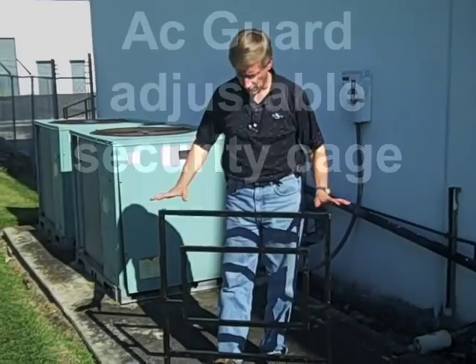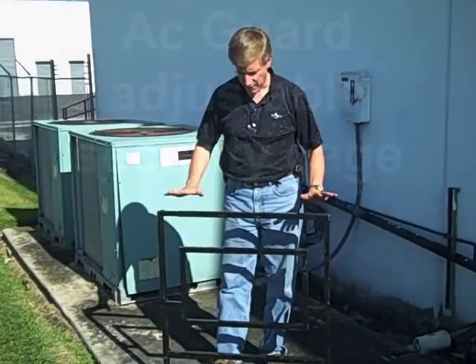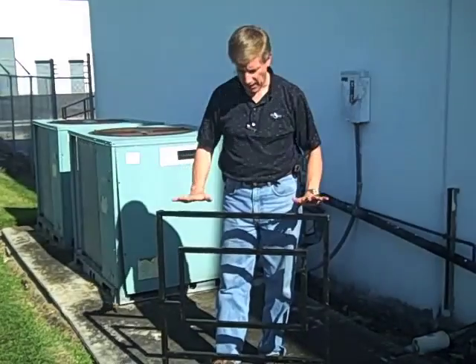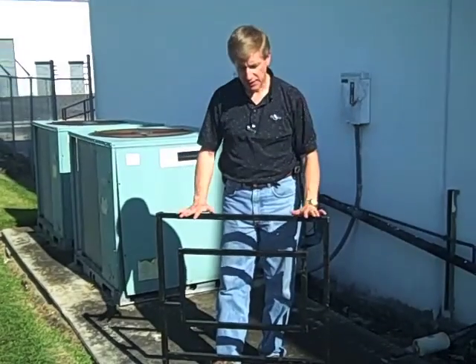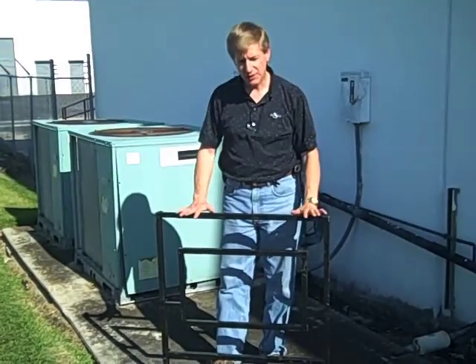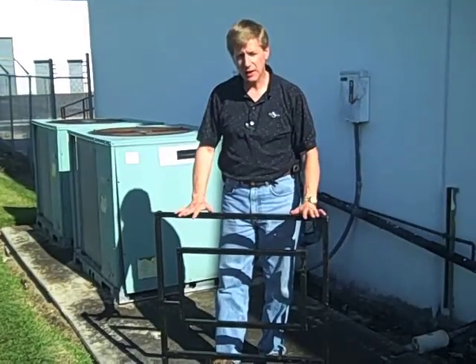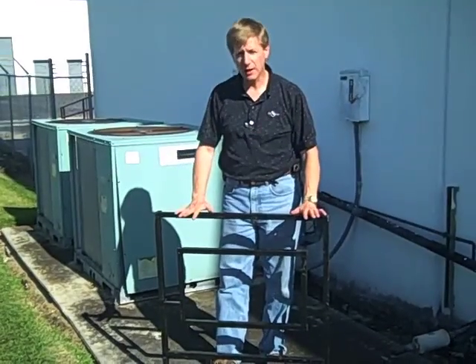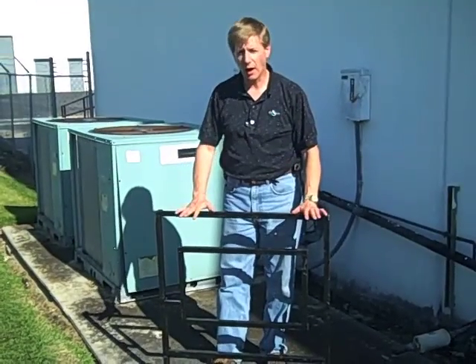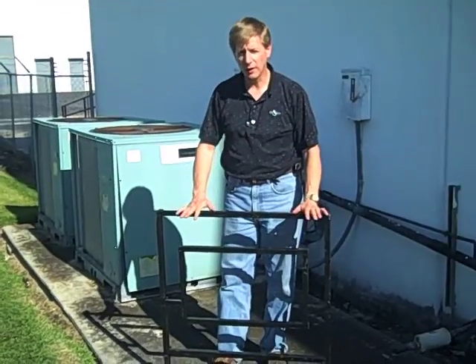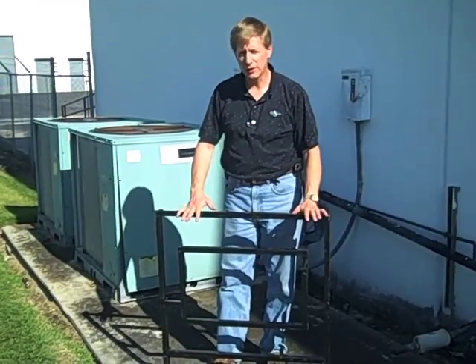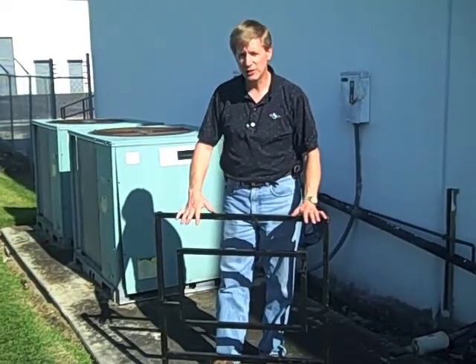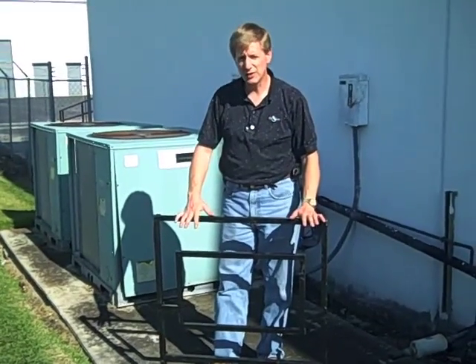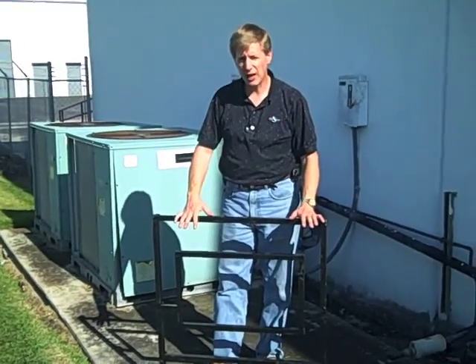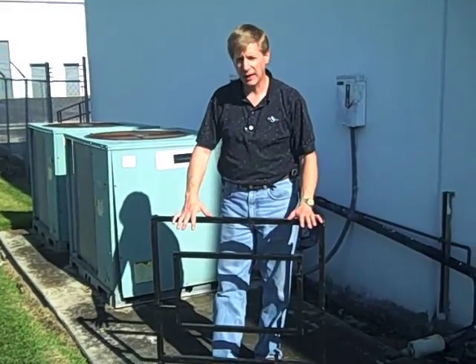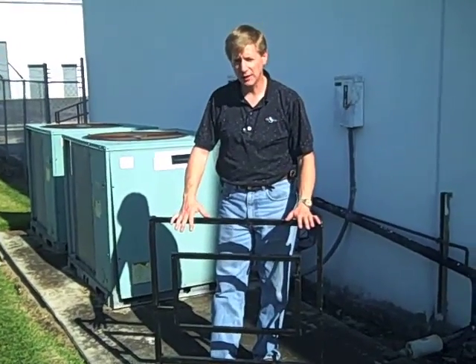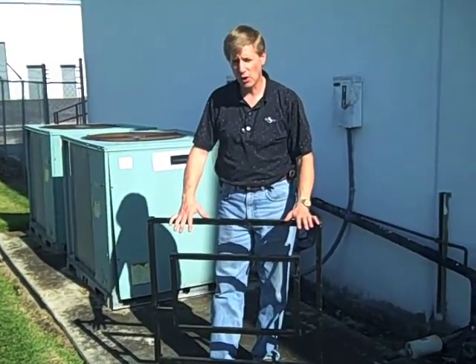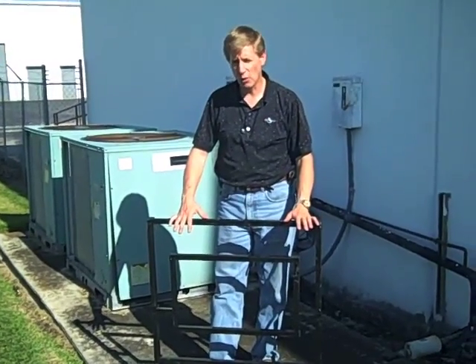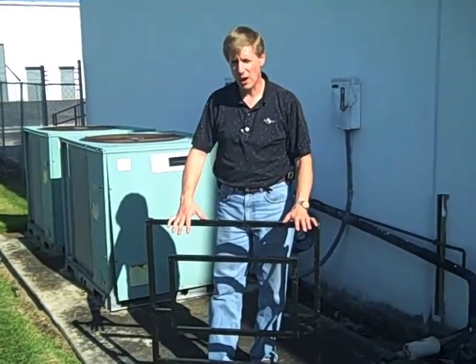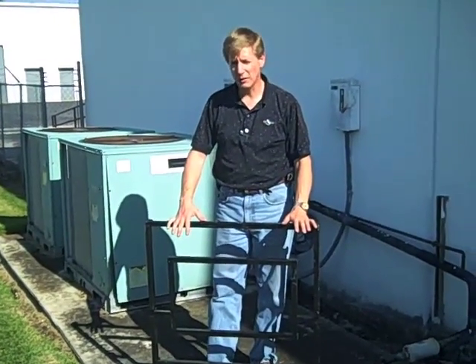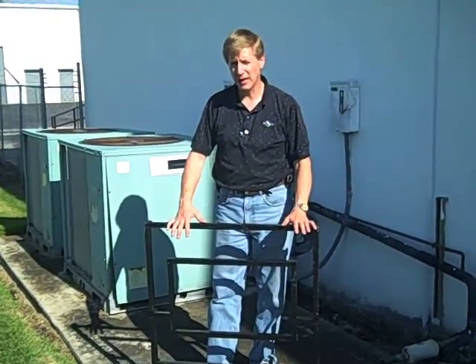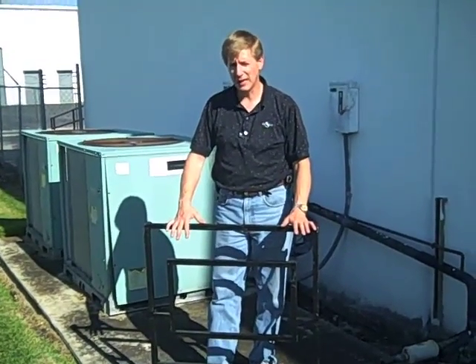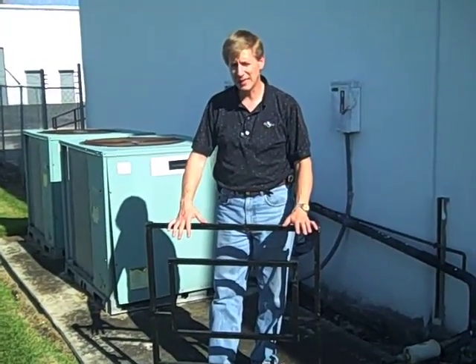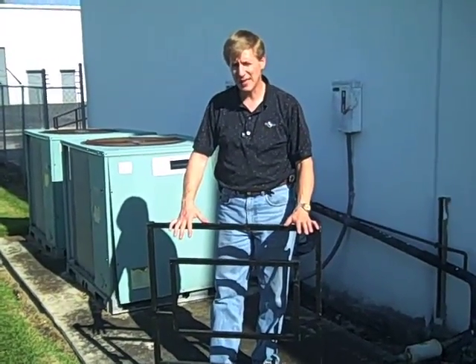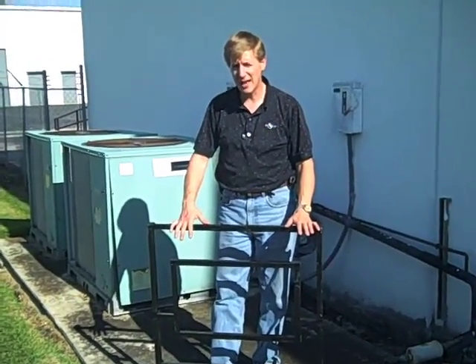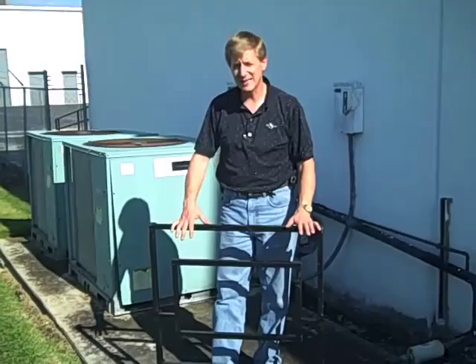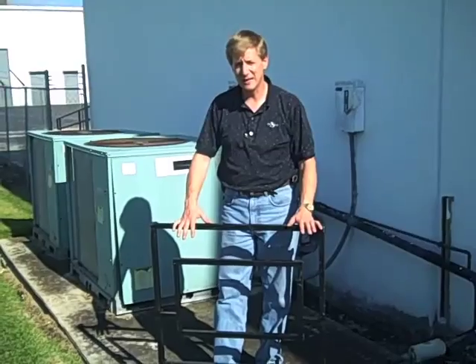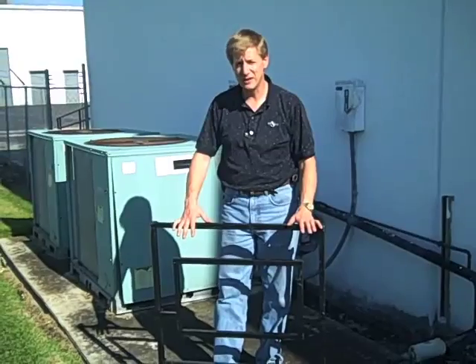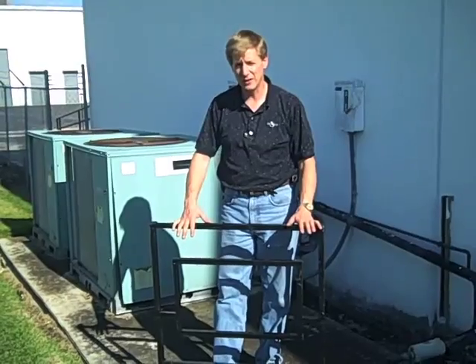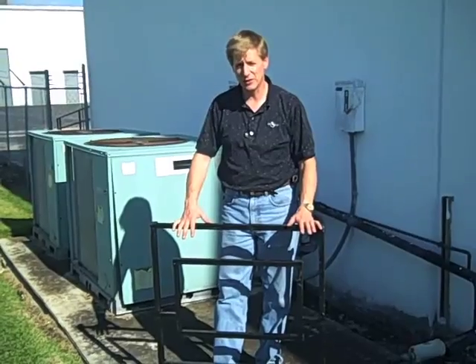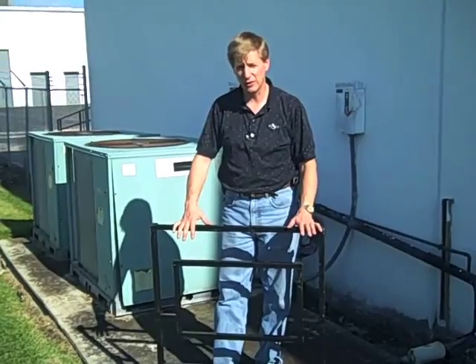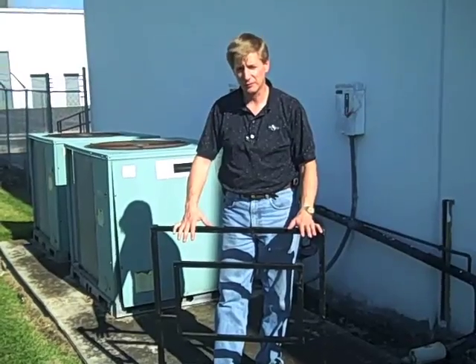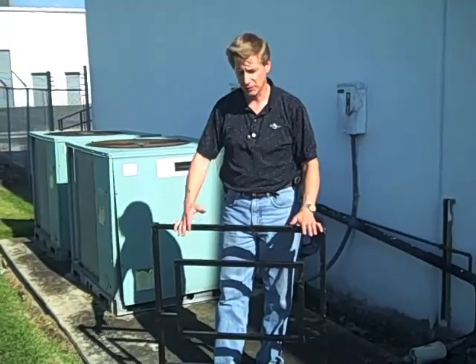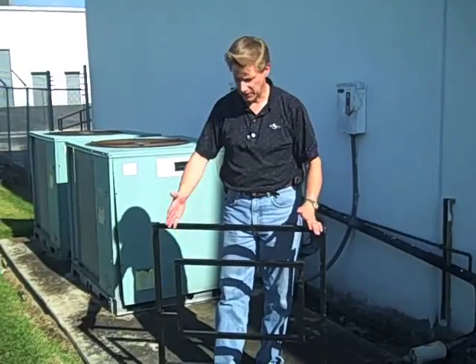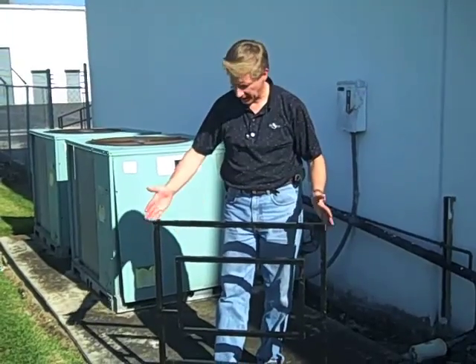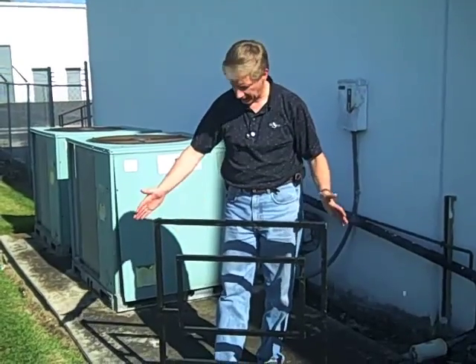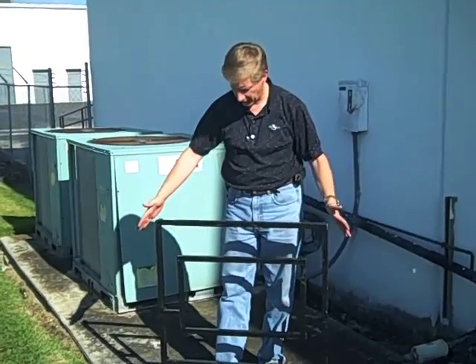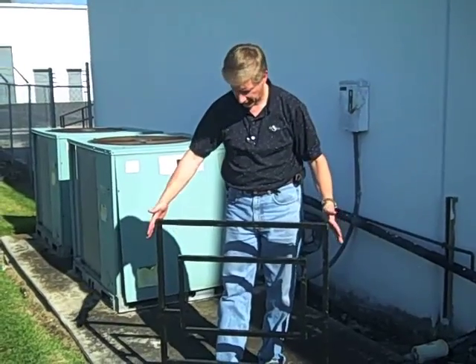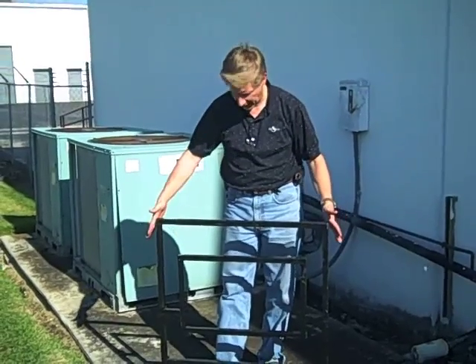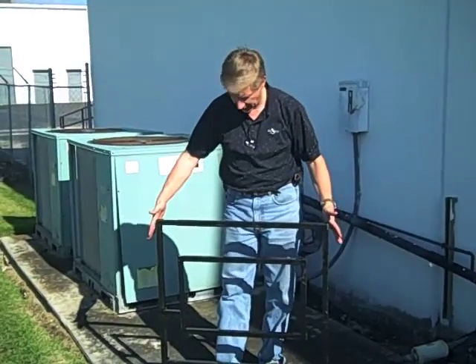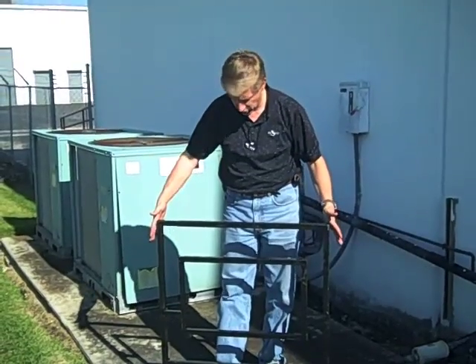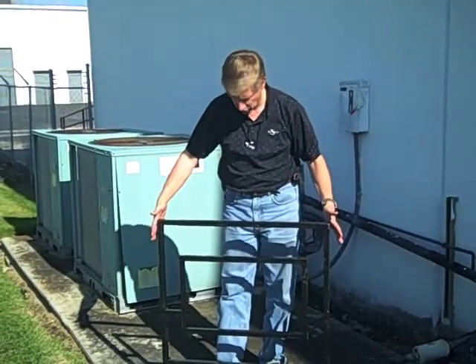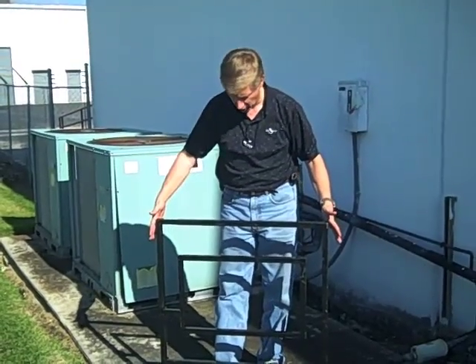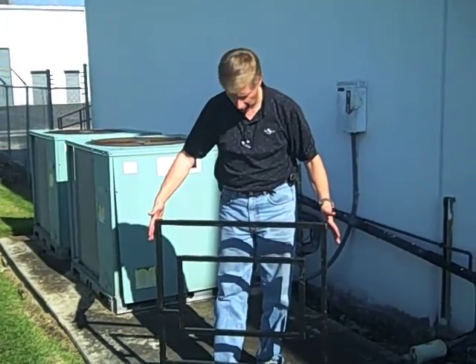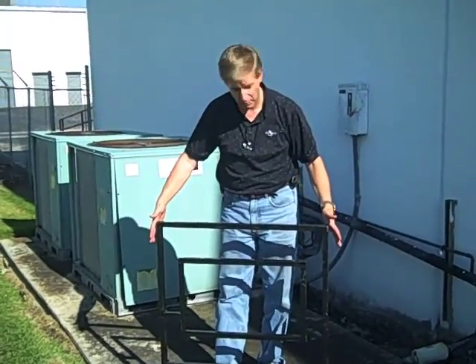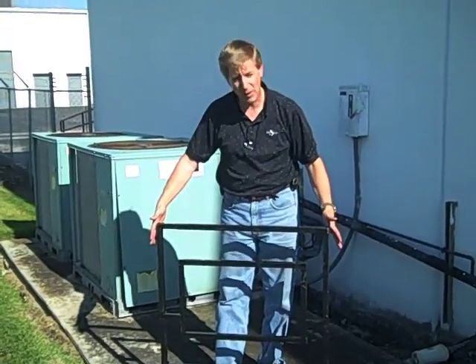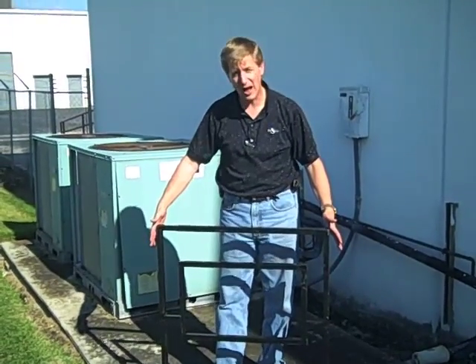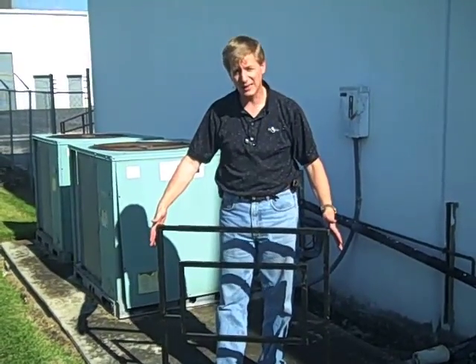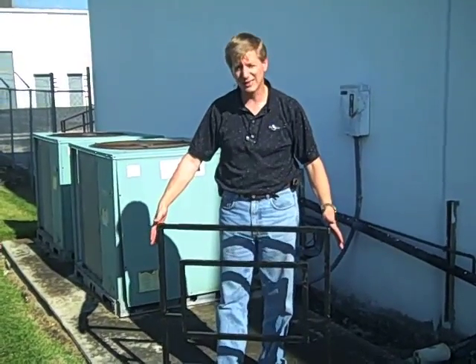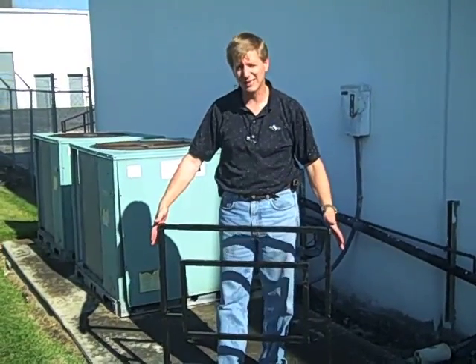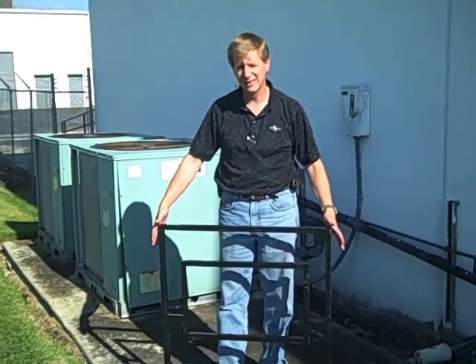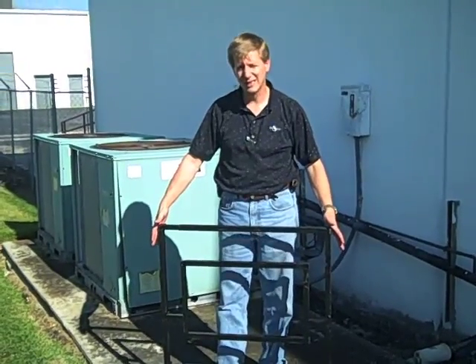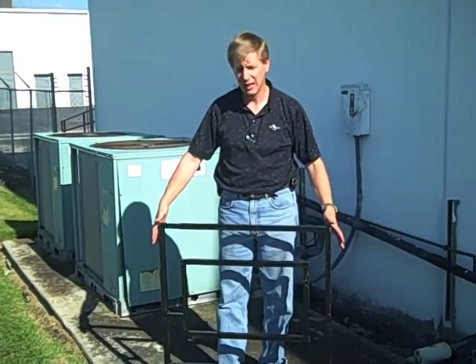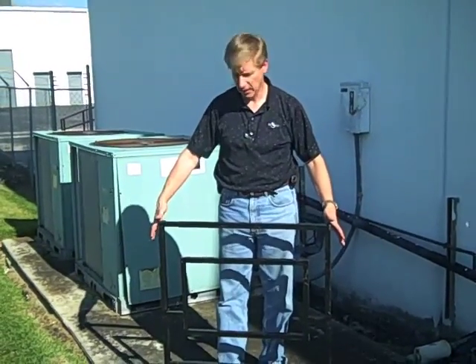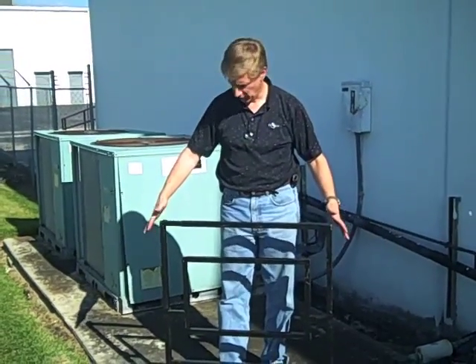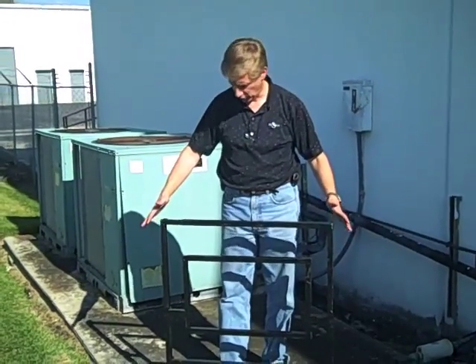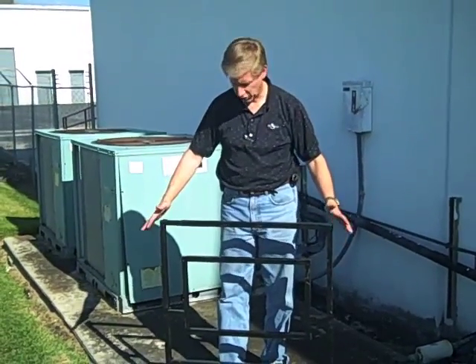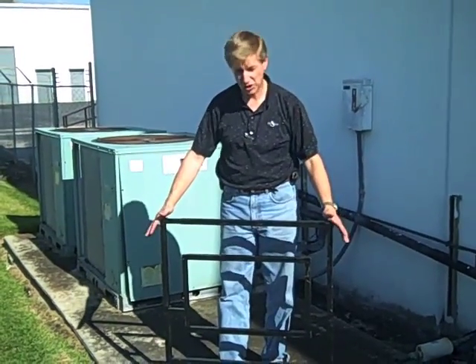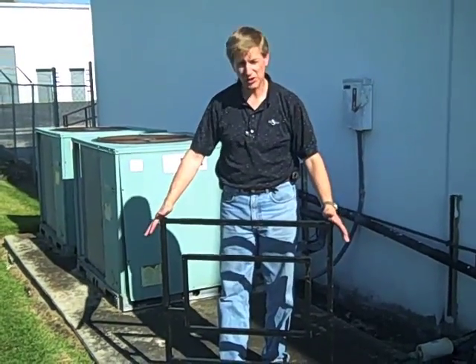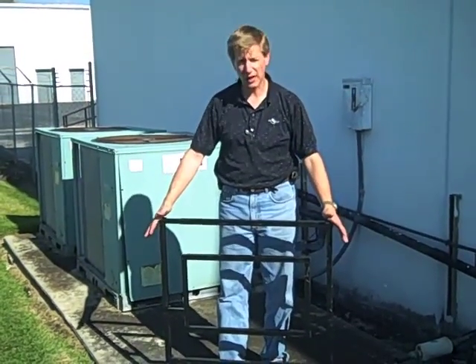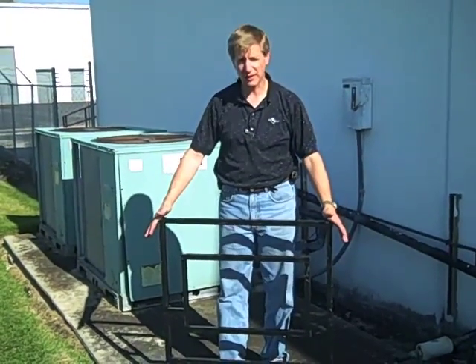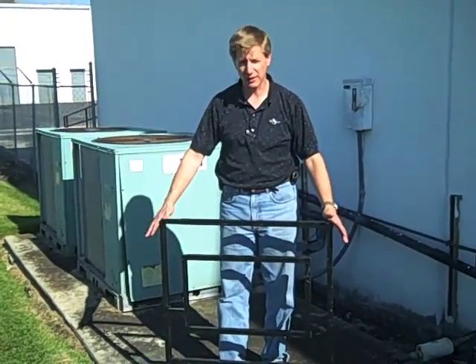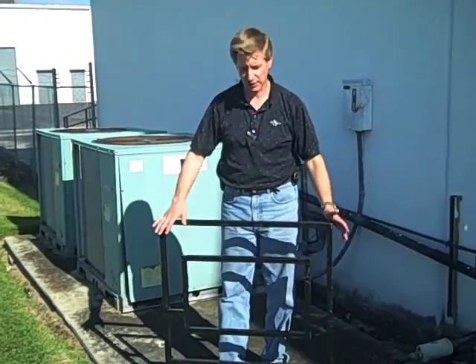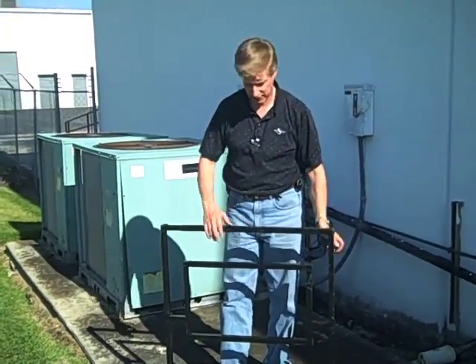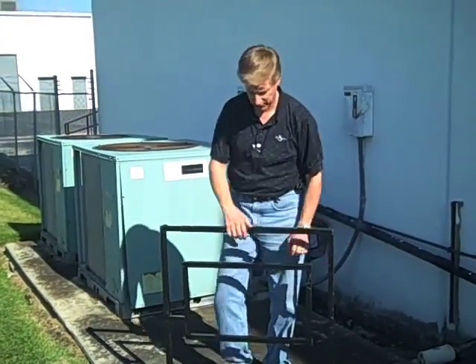The AC guard is designed to go around any size condenser. Take it out of the cage, out of the box — looks just like this.